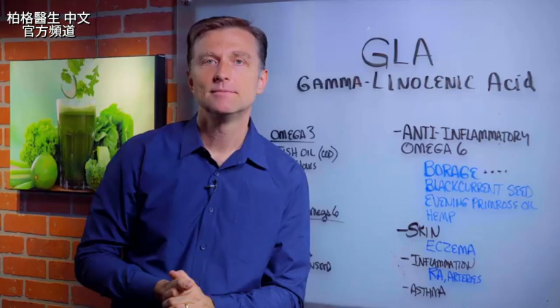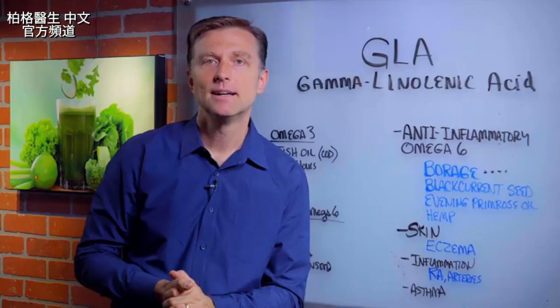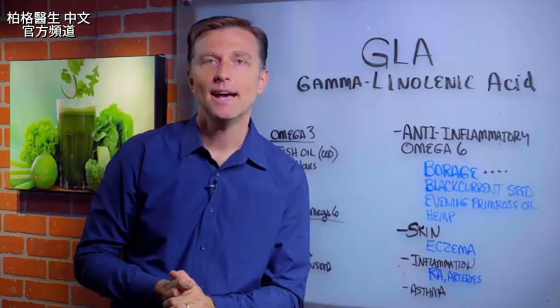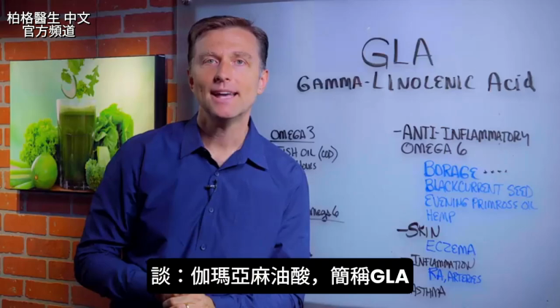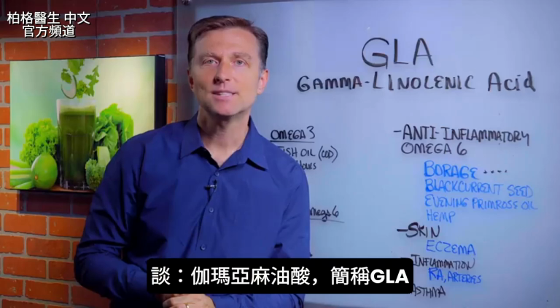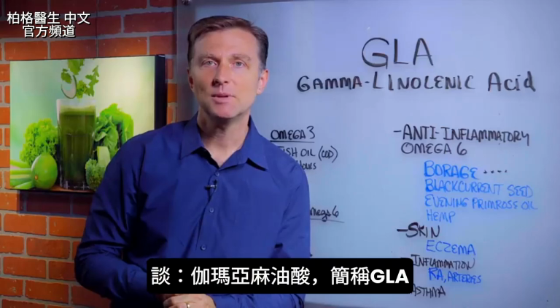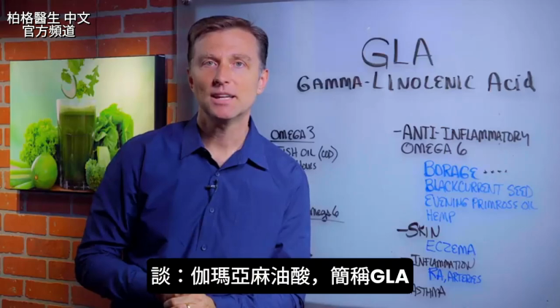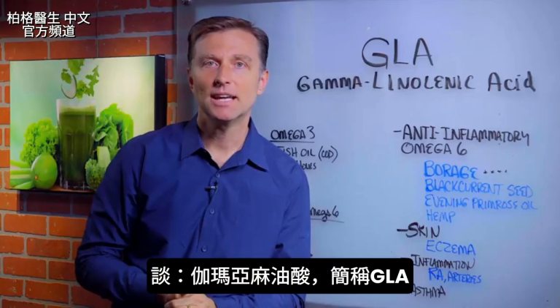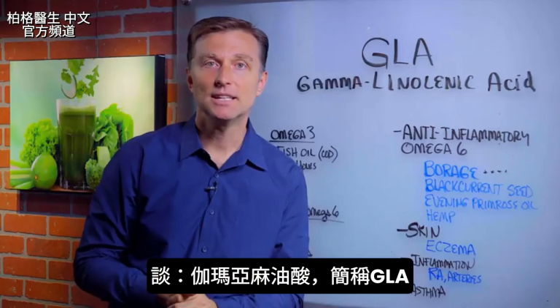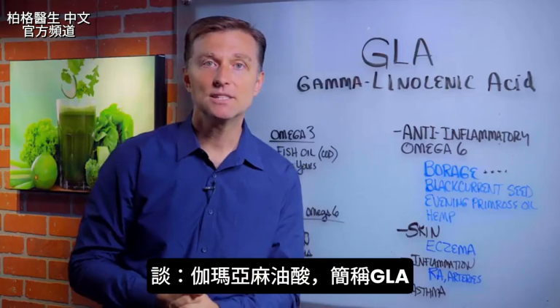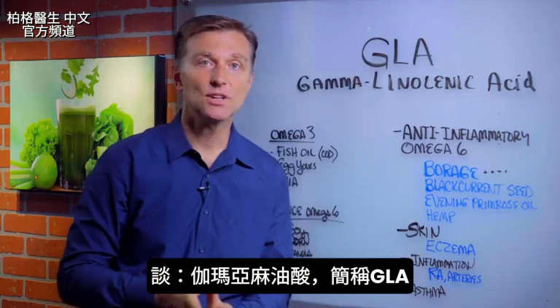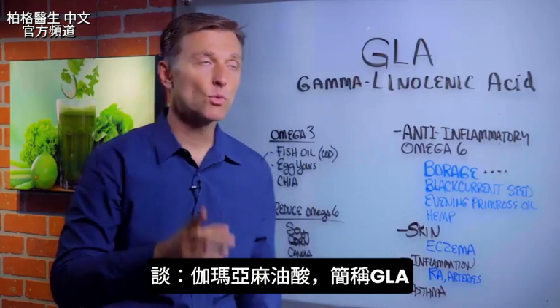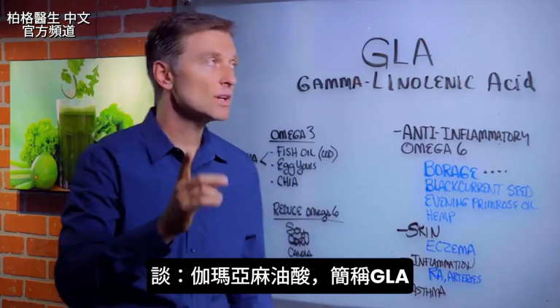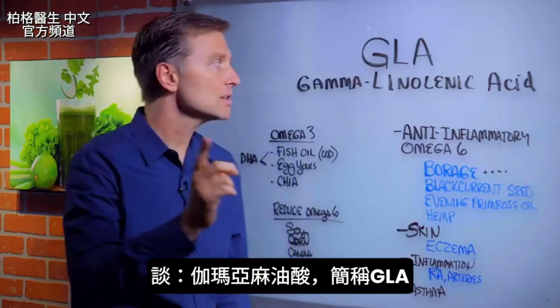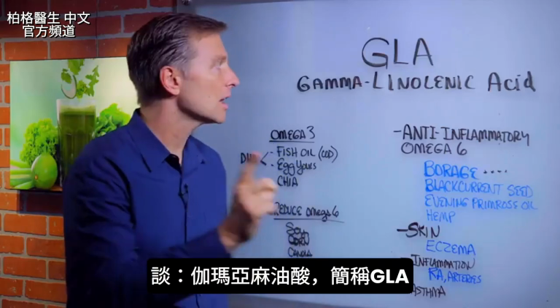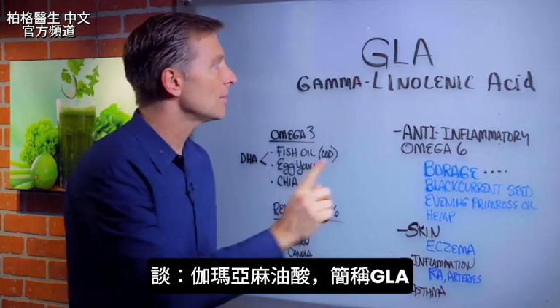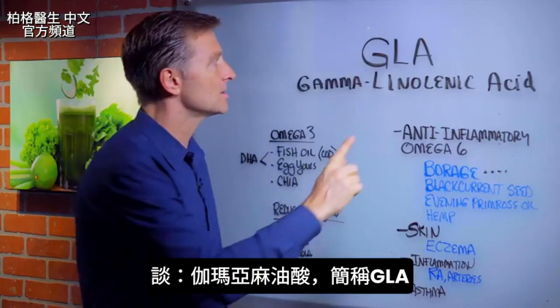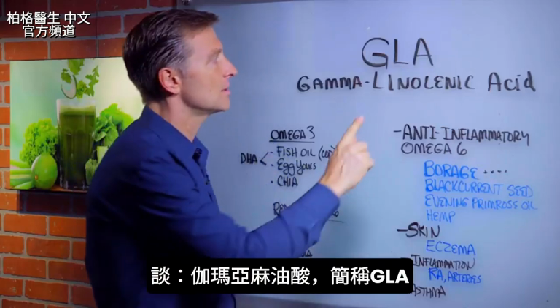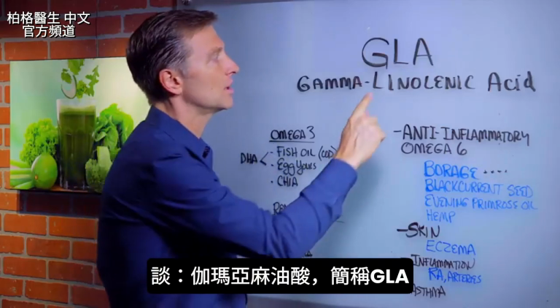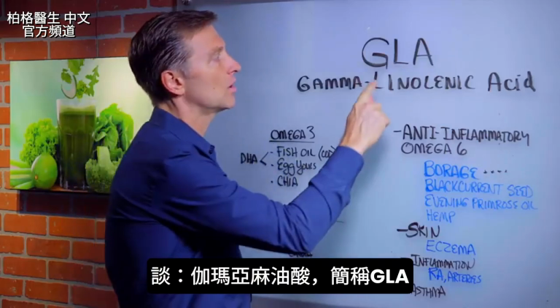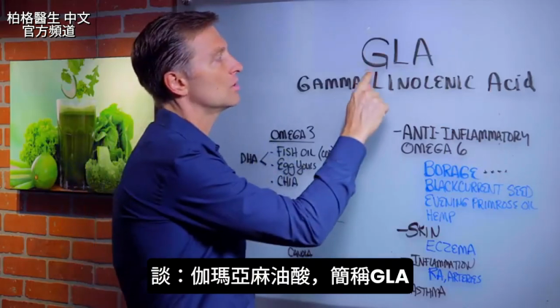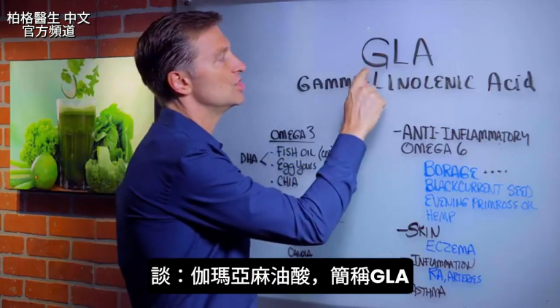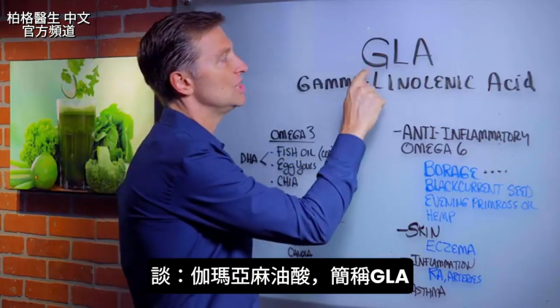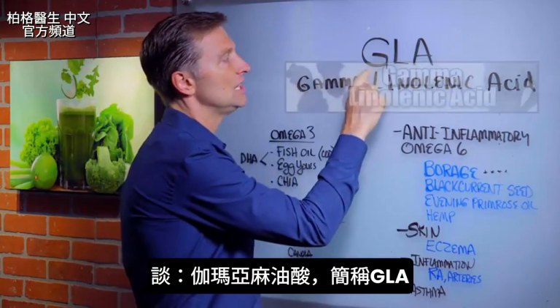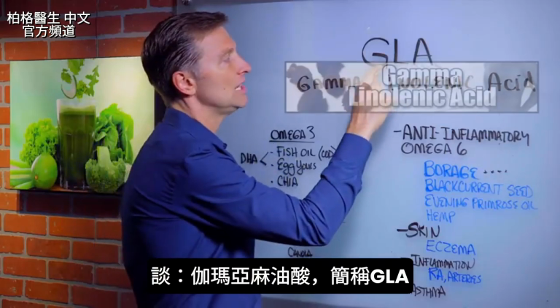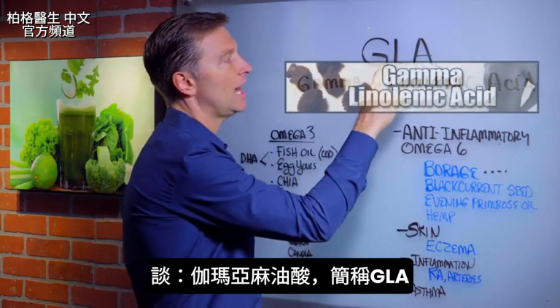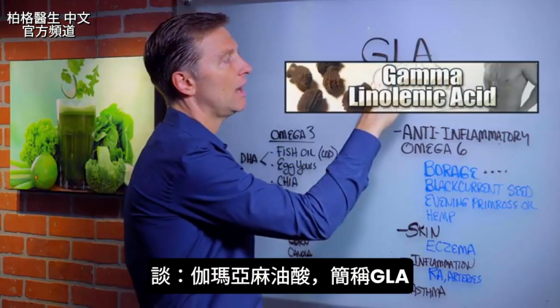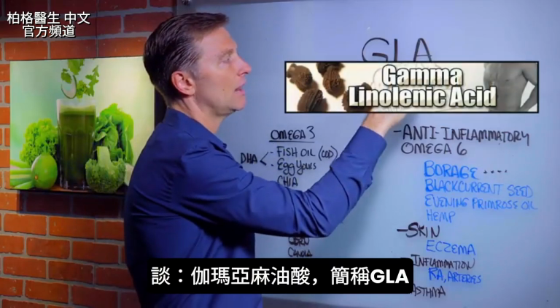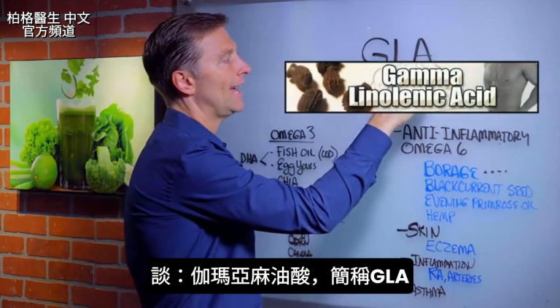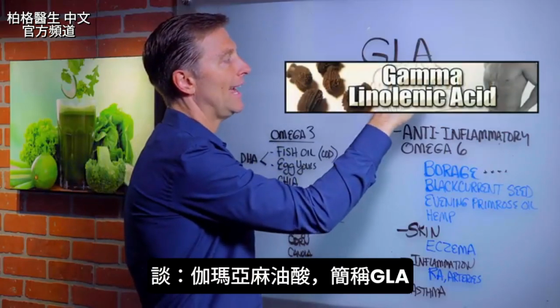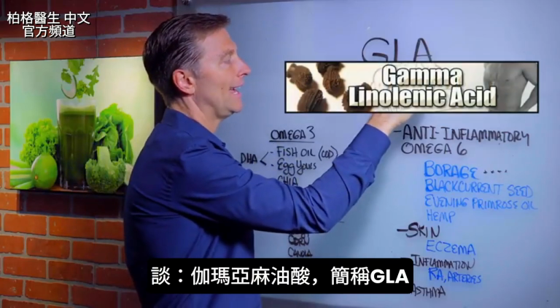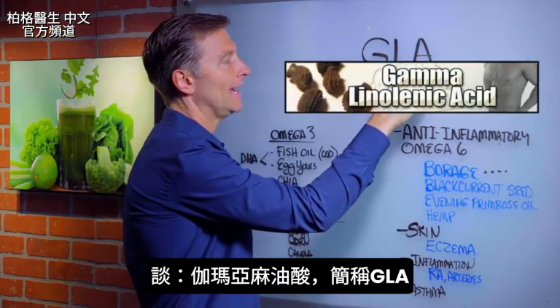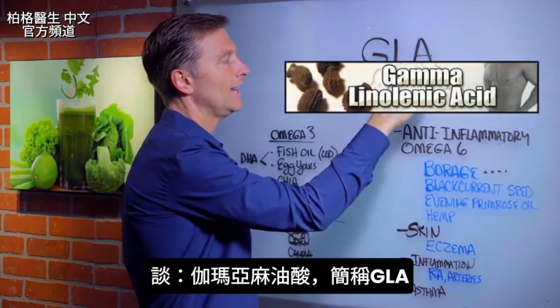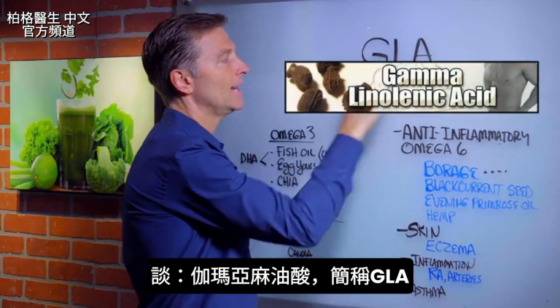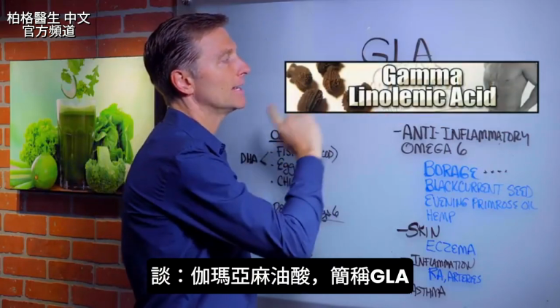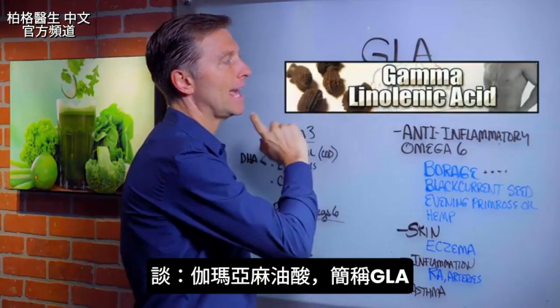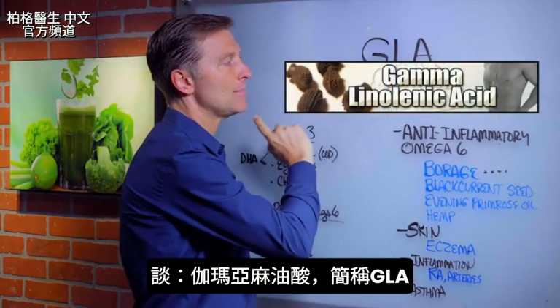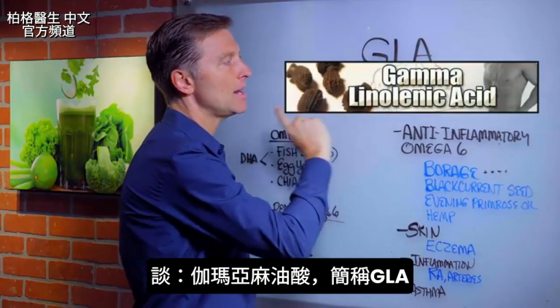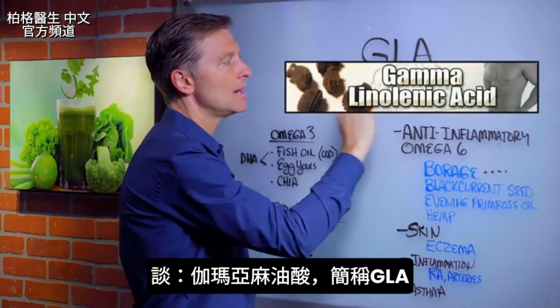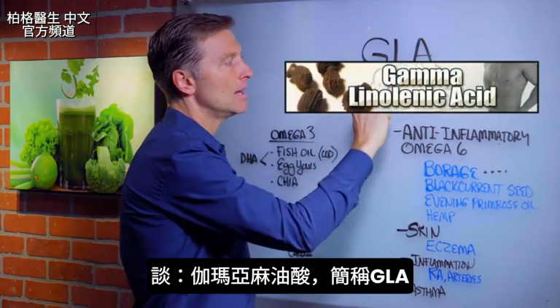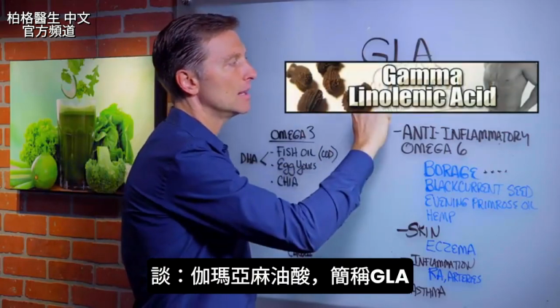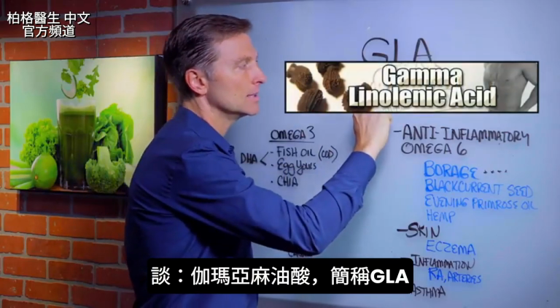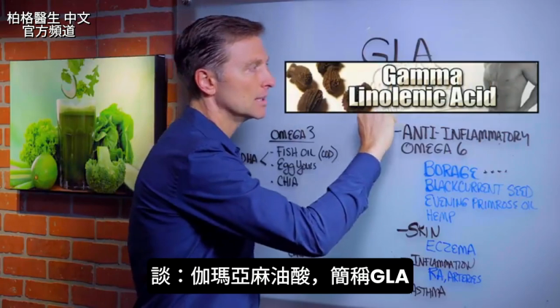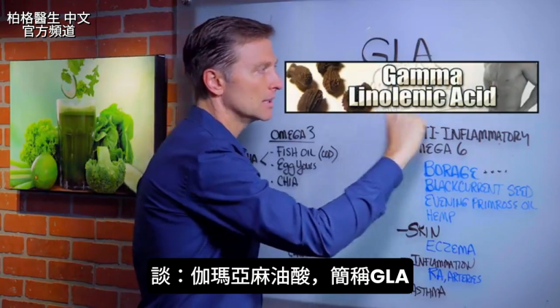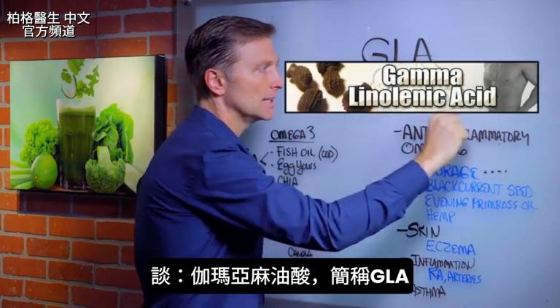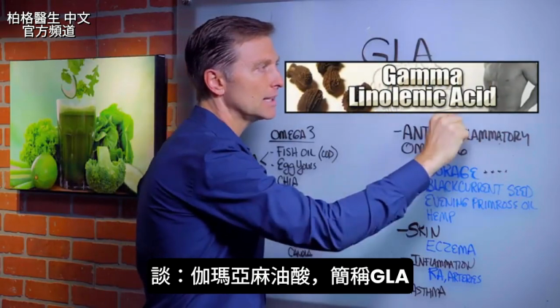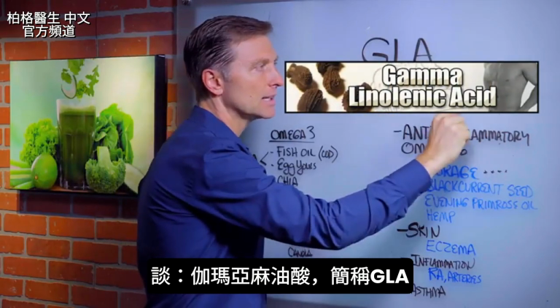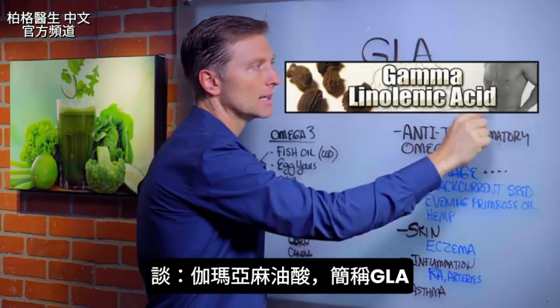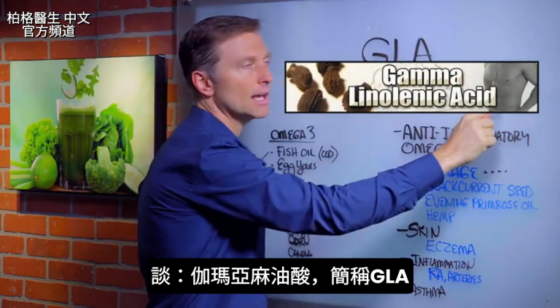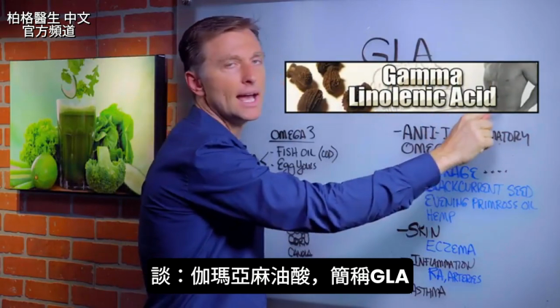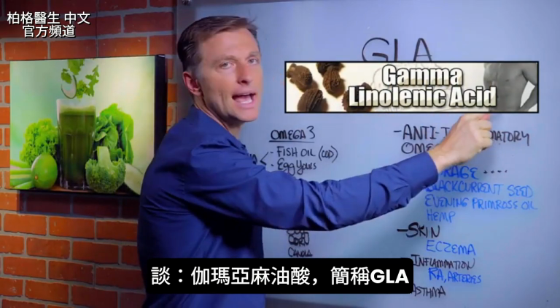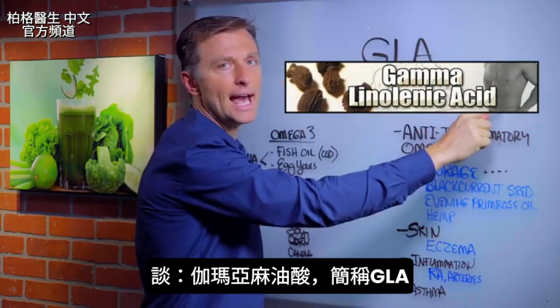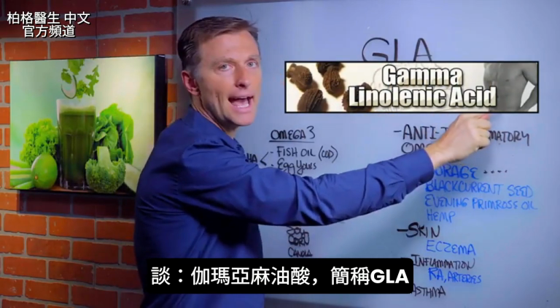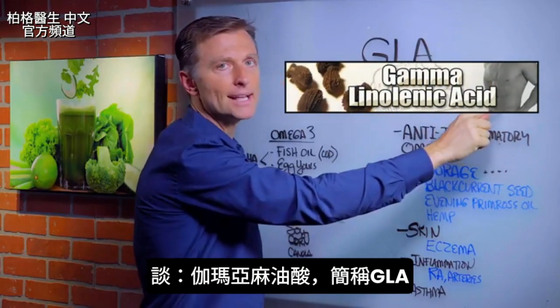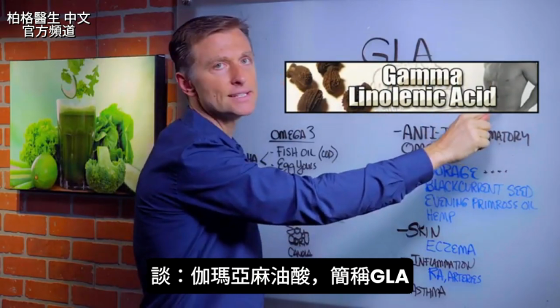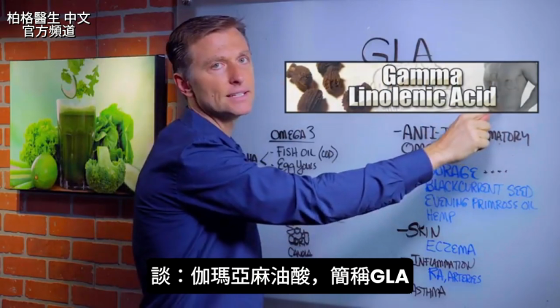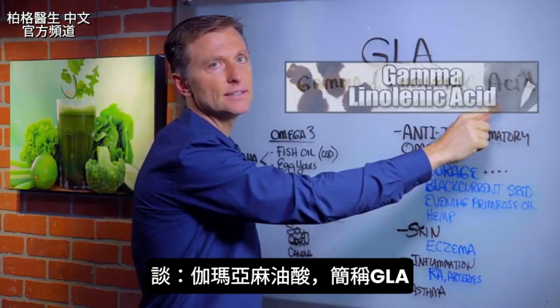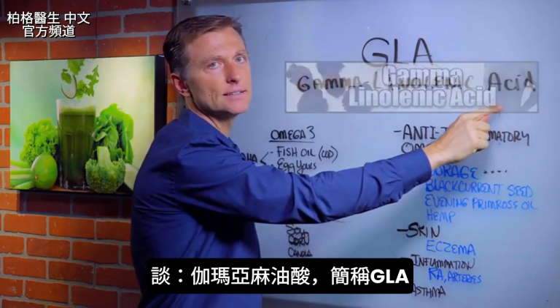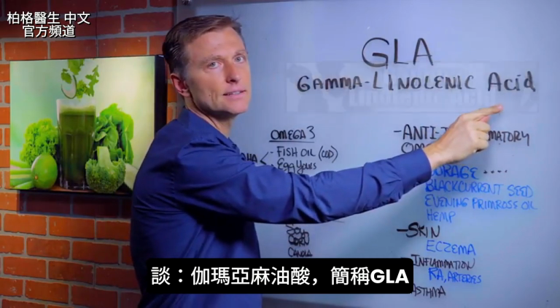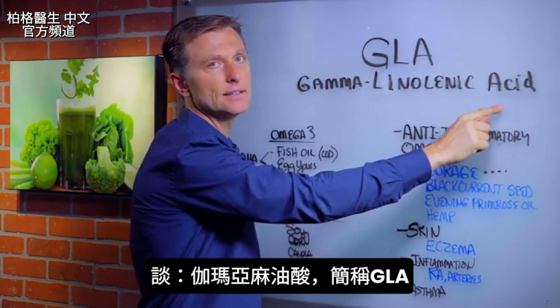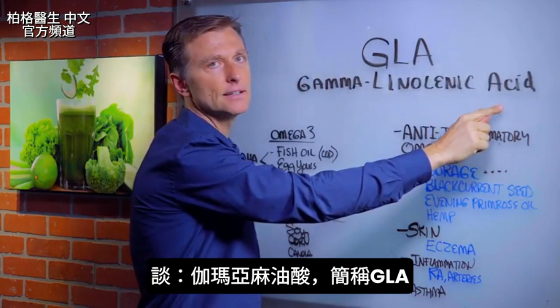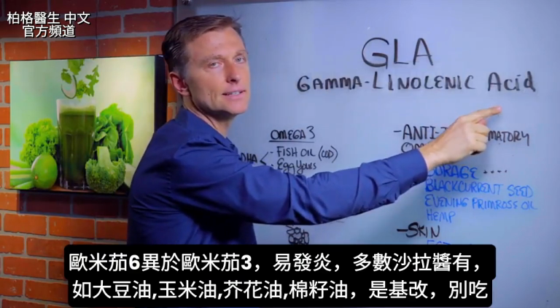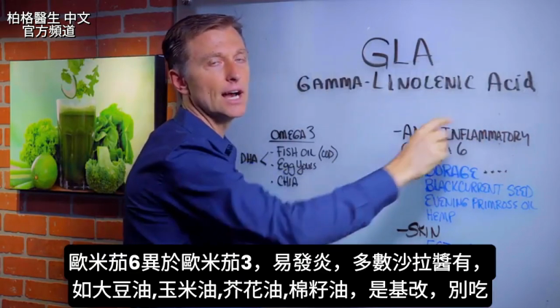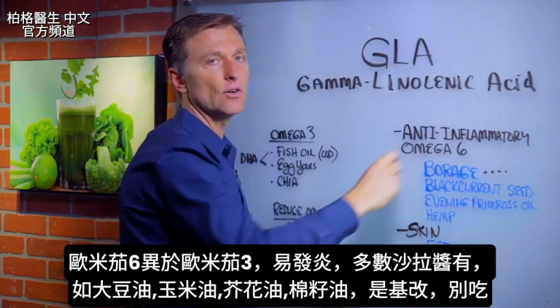Hey, it's me again. In this video, we're going to talk about something called GLA, gamma linolenic acid.